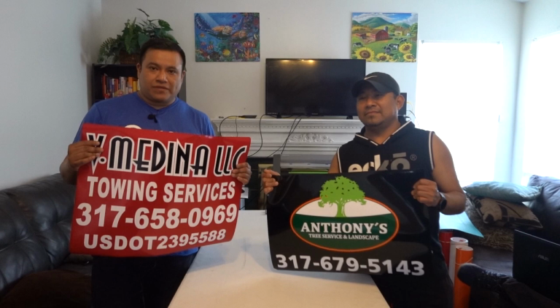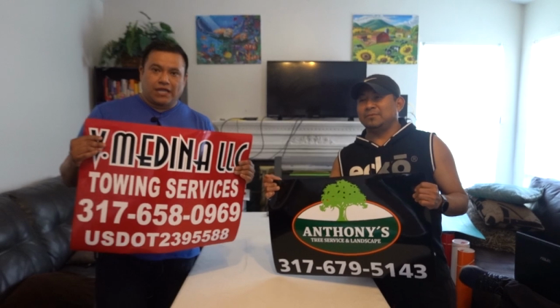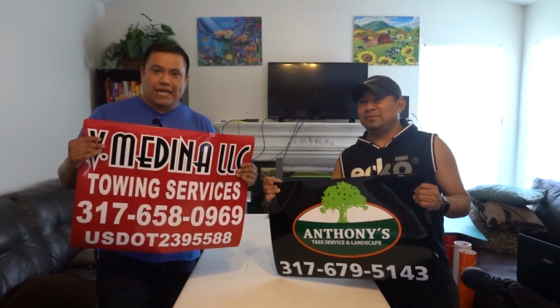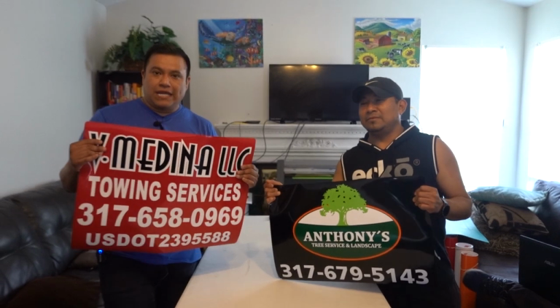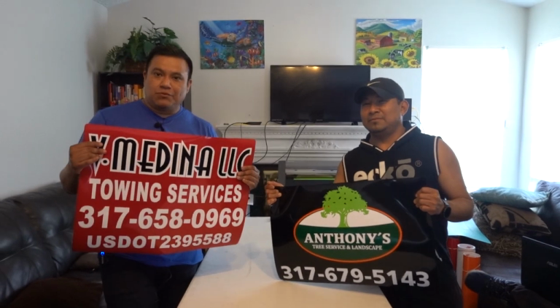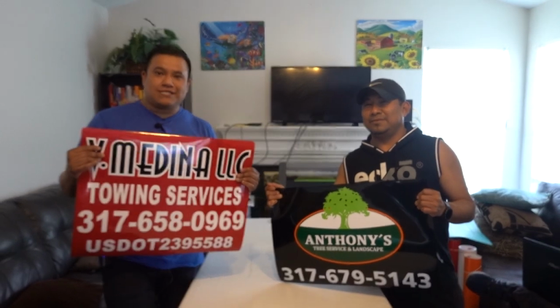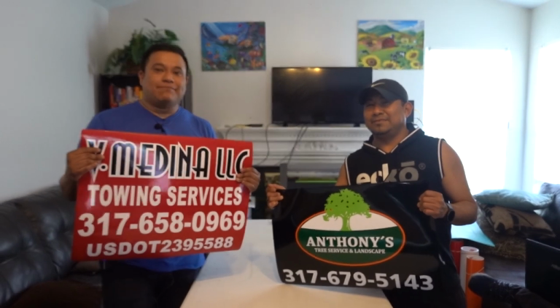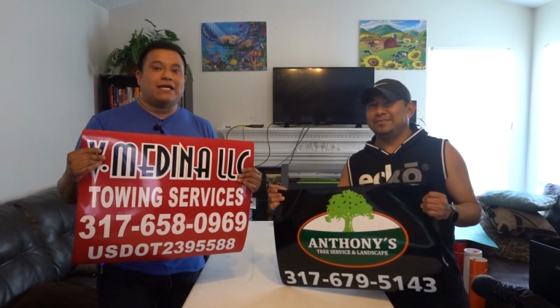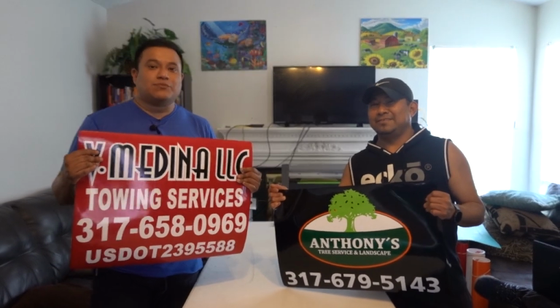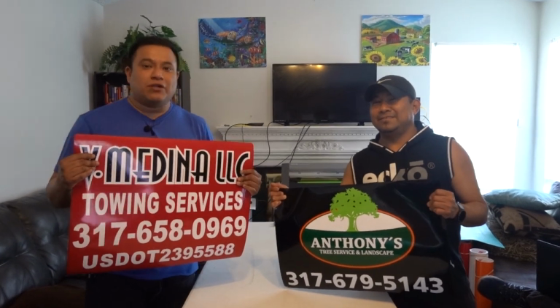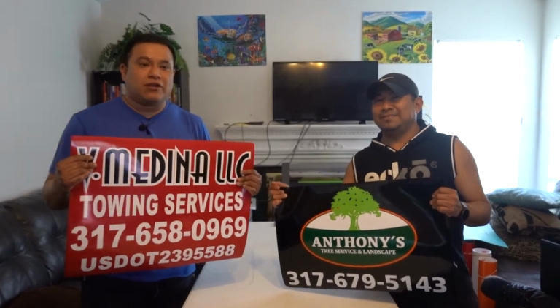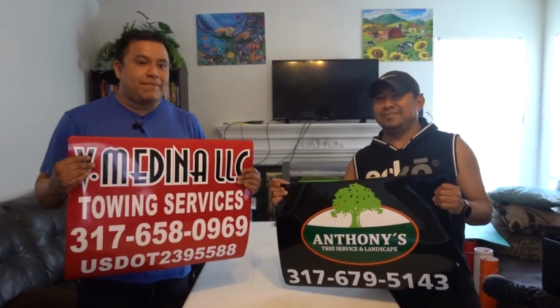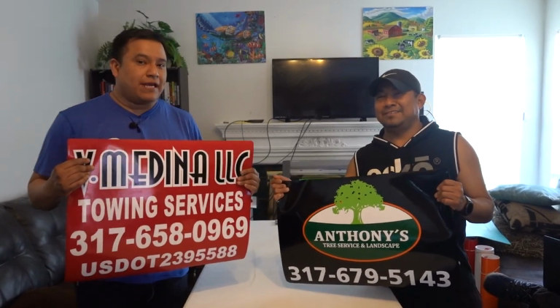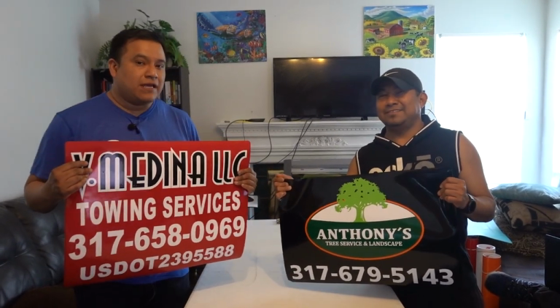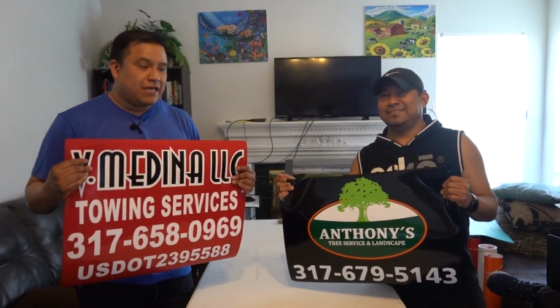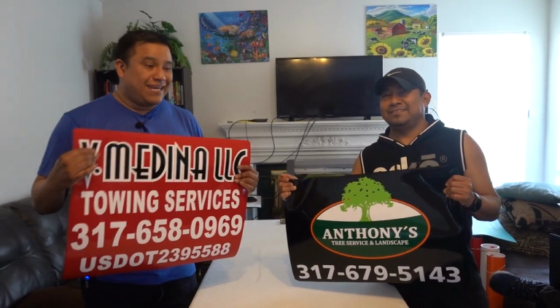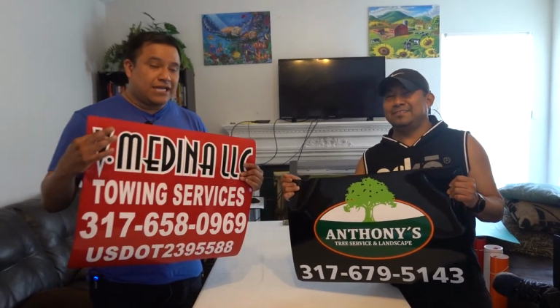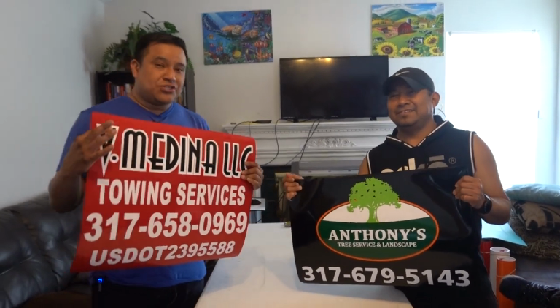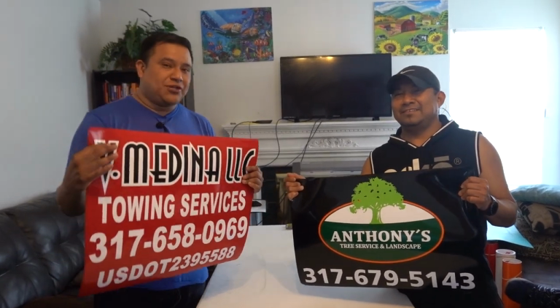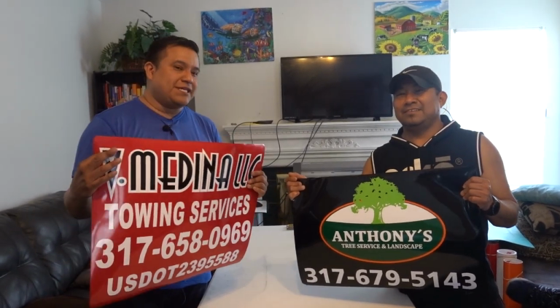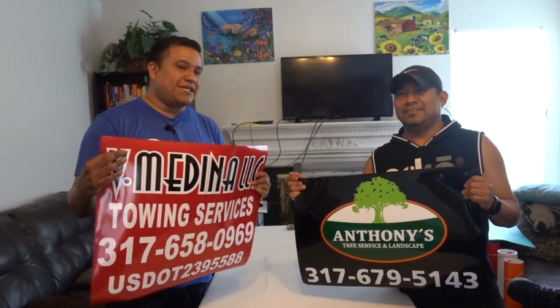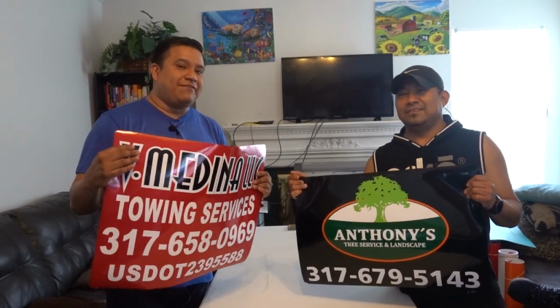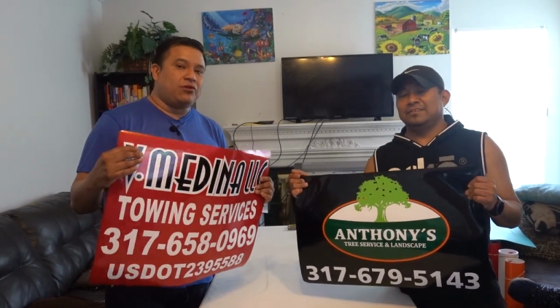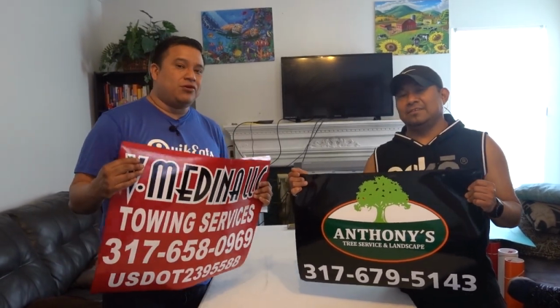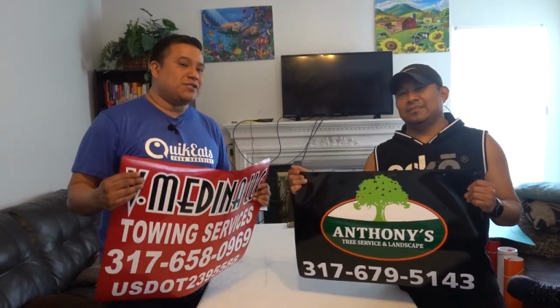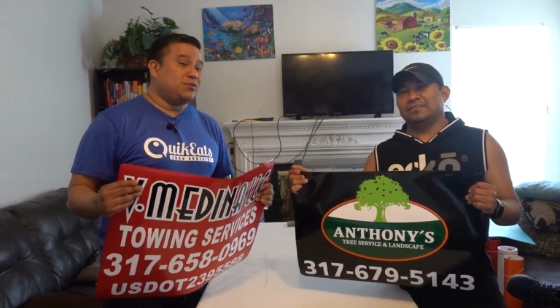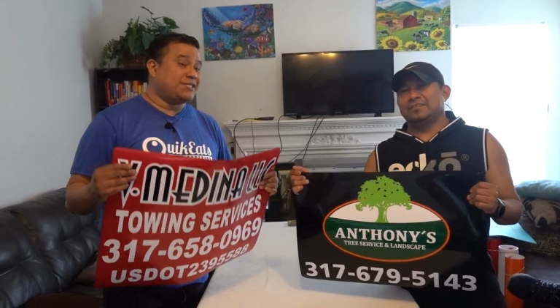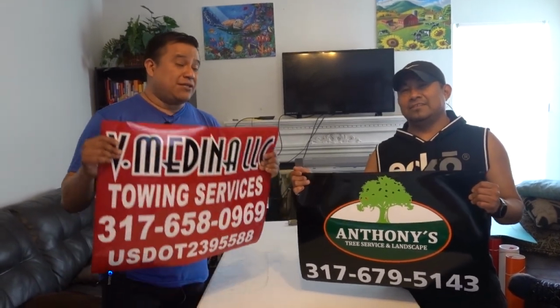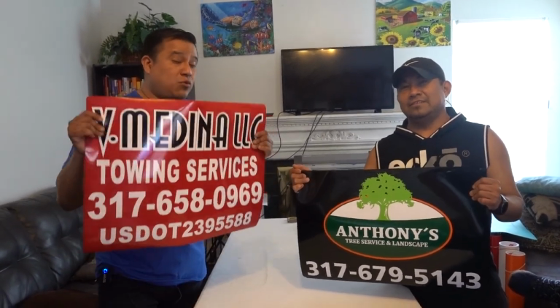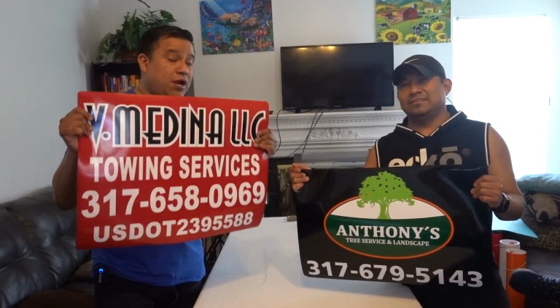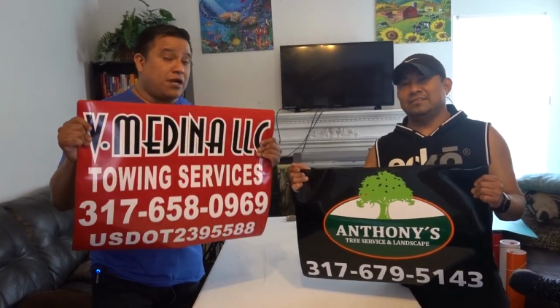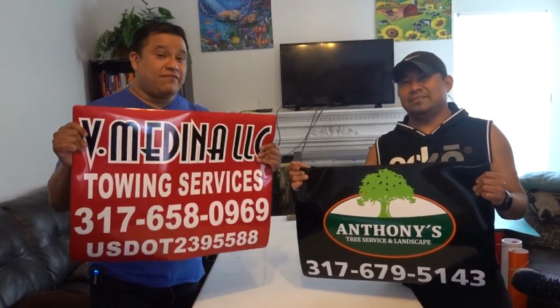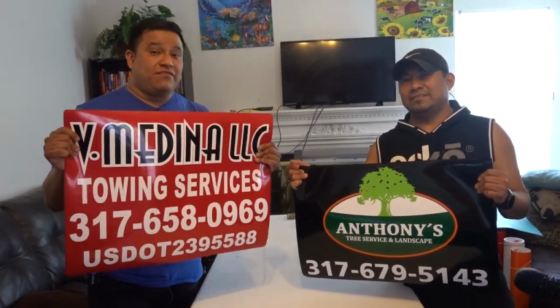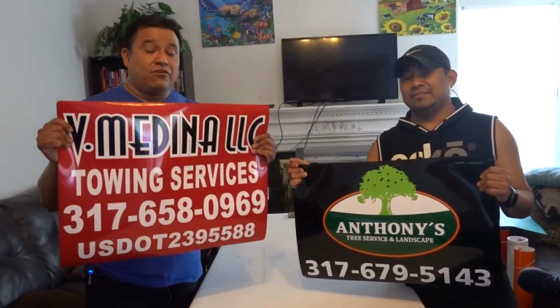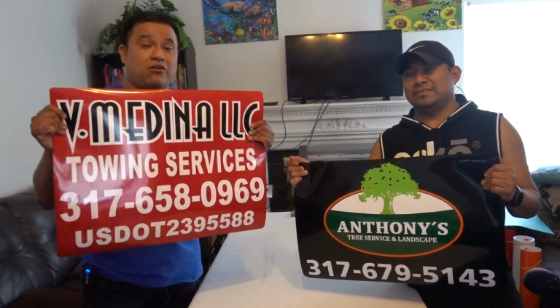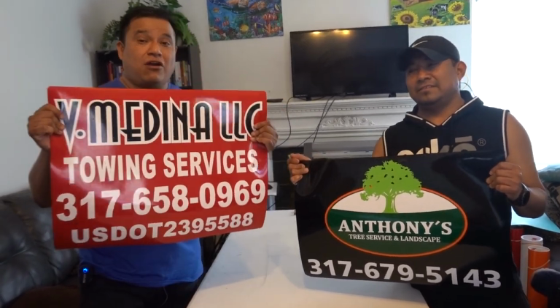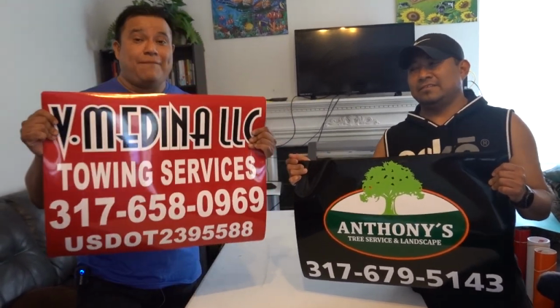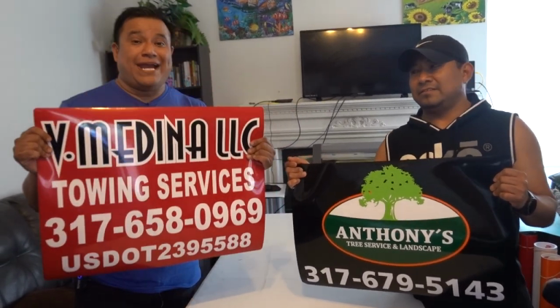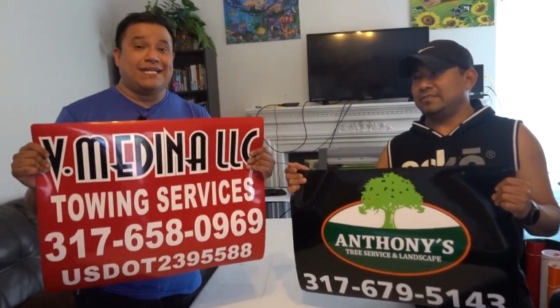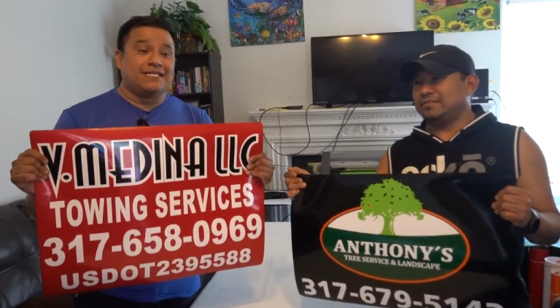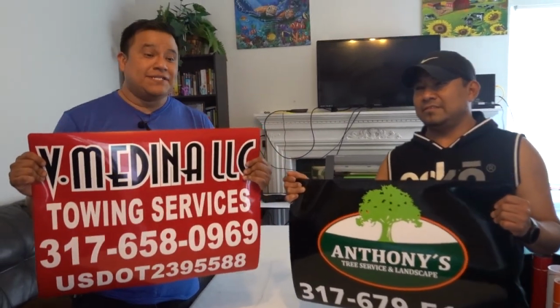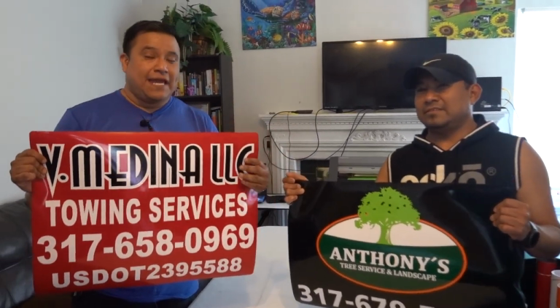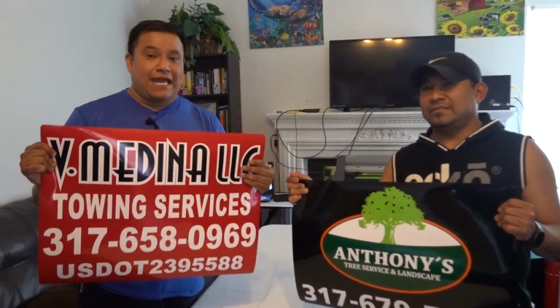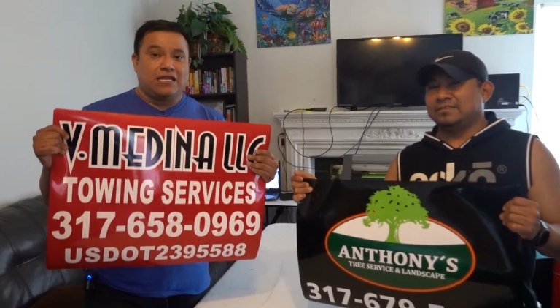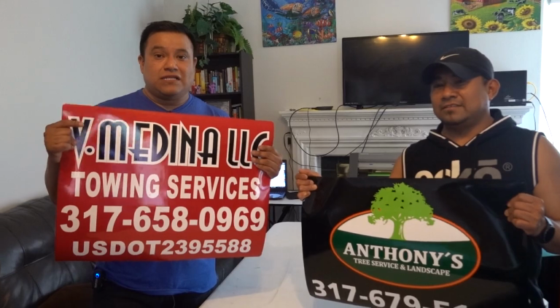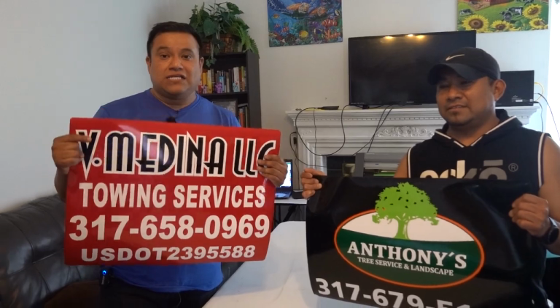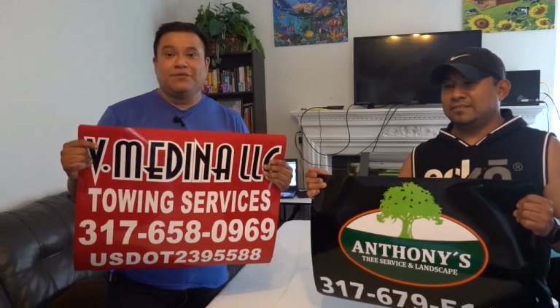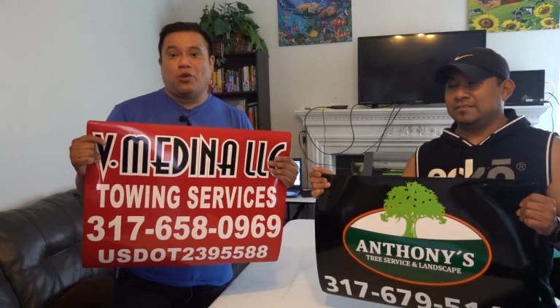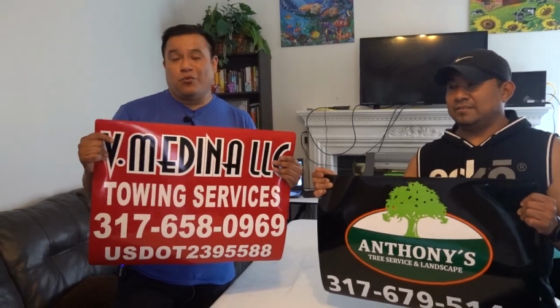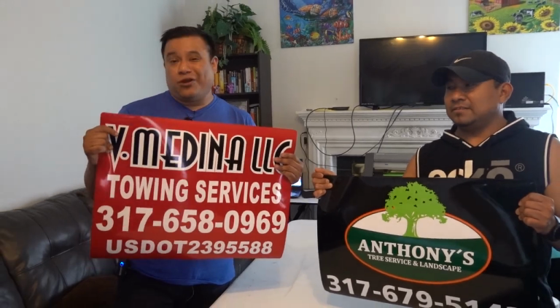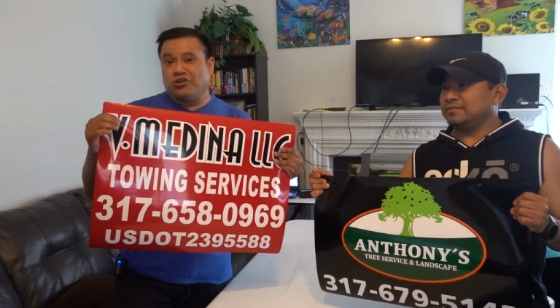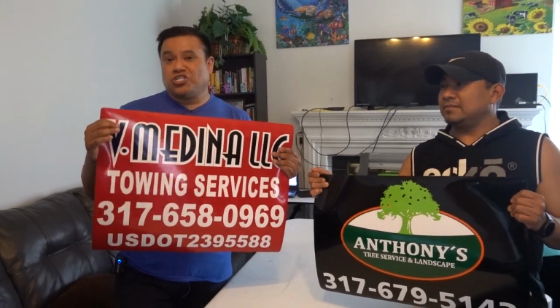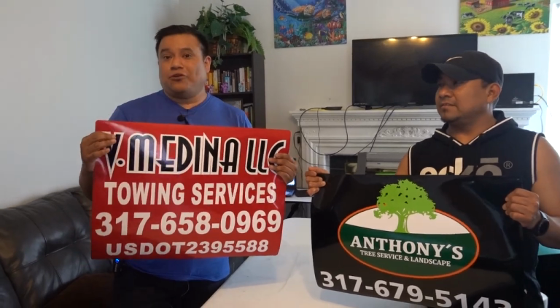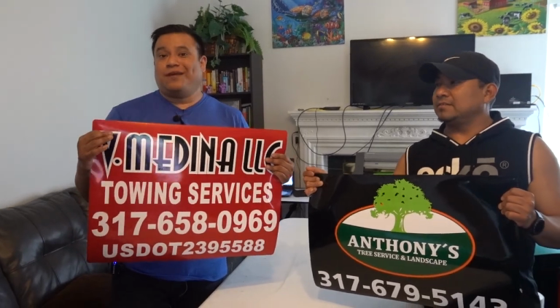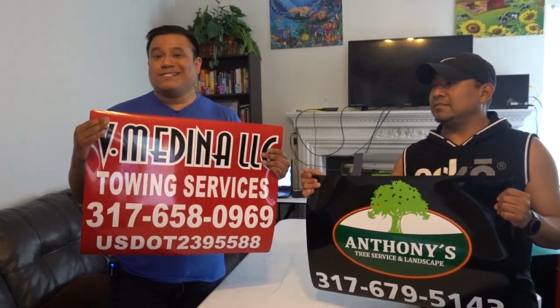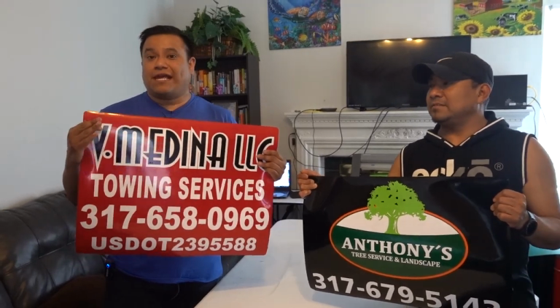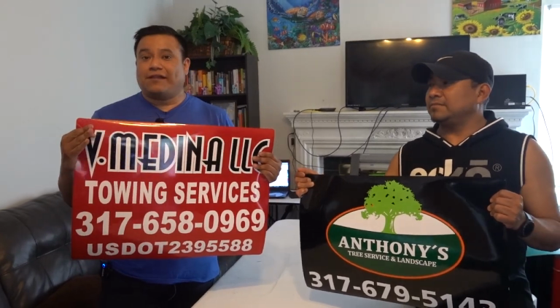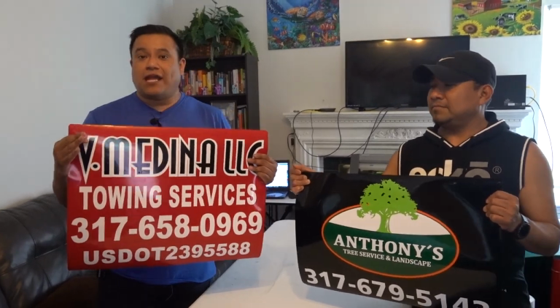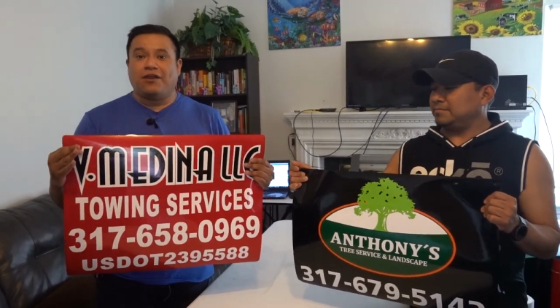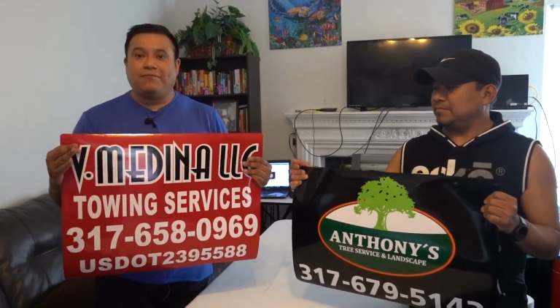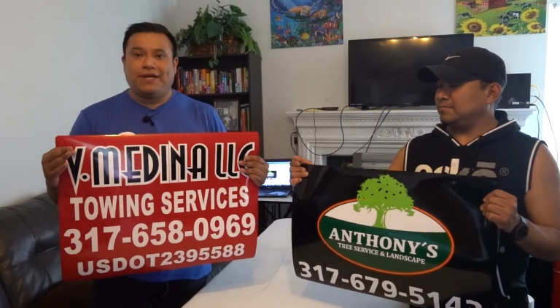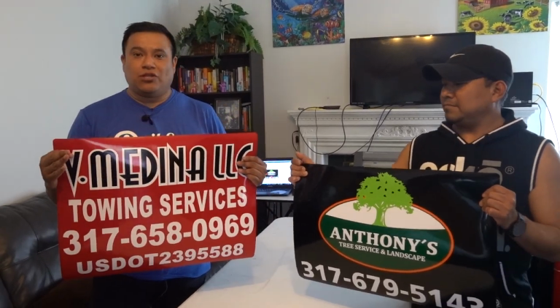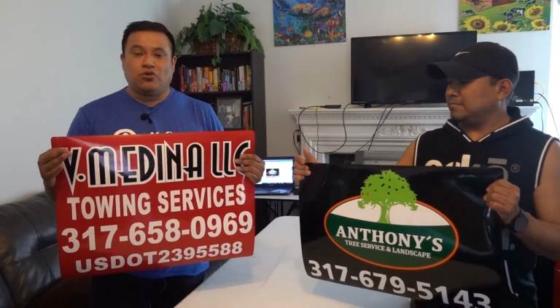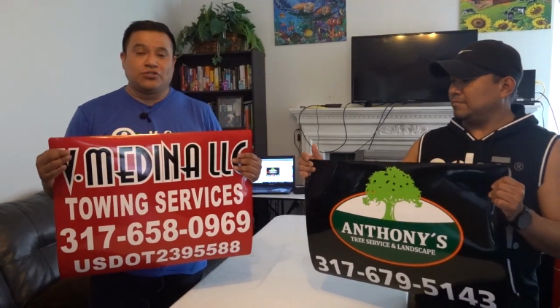Hey, what's up guys, welcome back. In case you guys haven't noticed, we sell quite a few car magnets, and in this video we're gonna show you exactly how to make those.